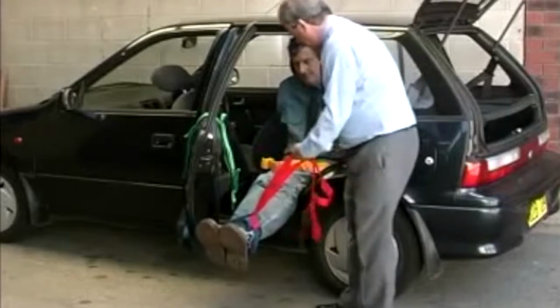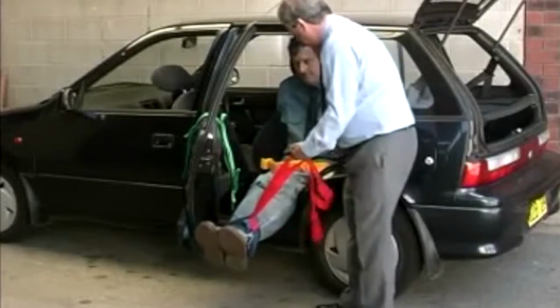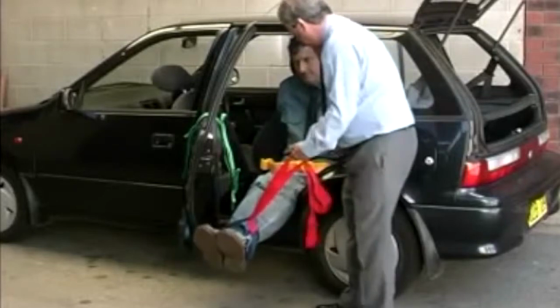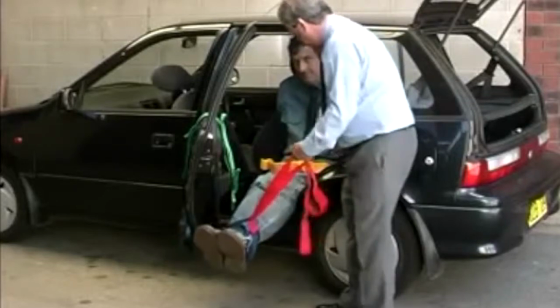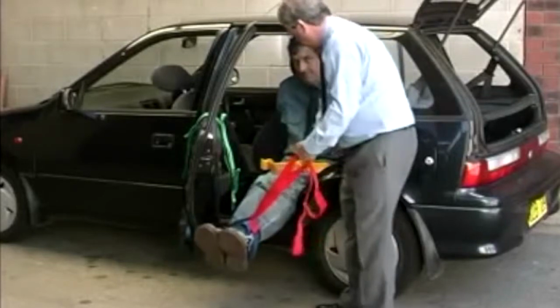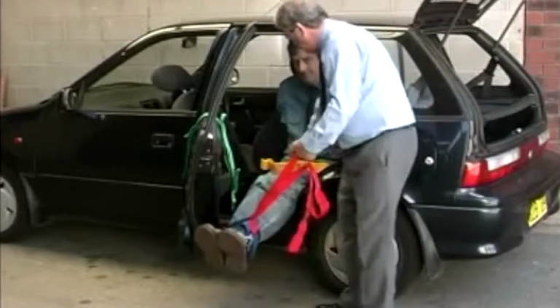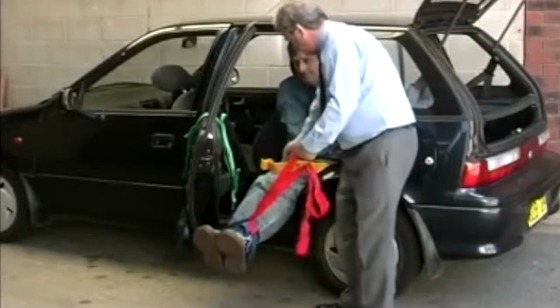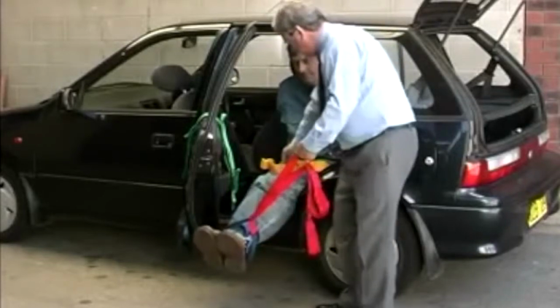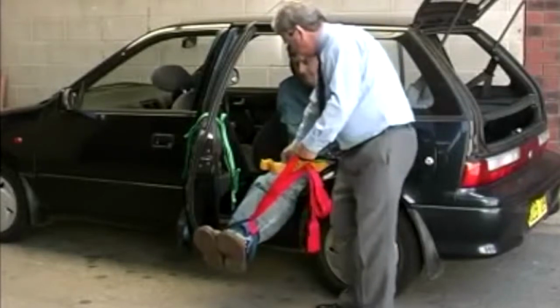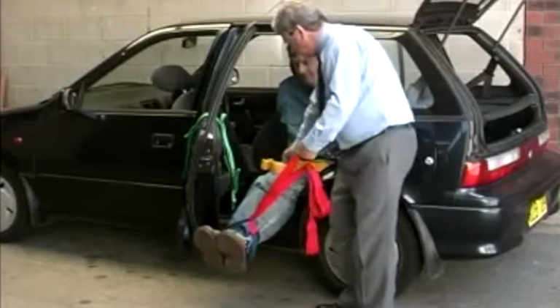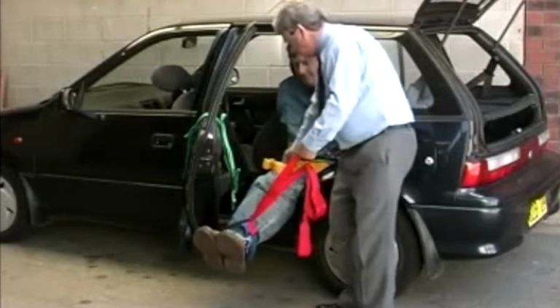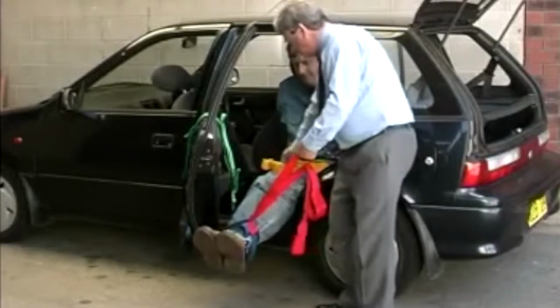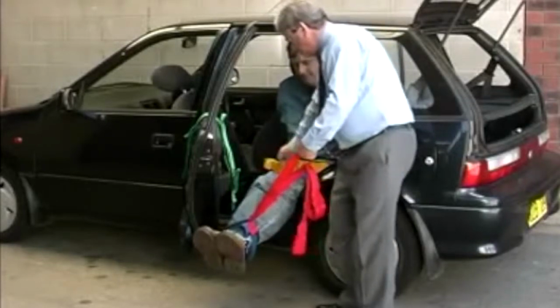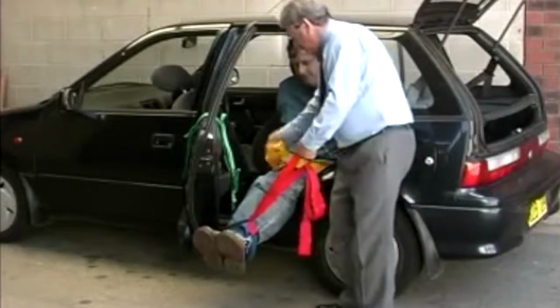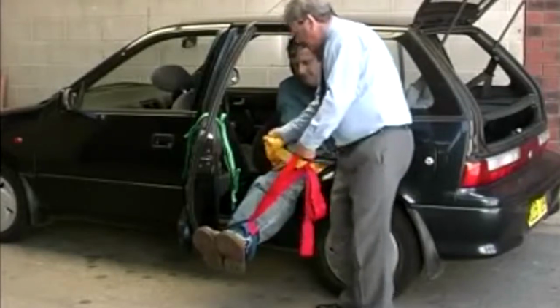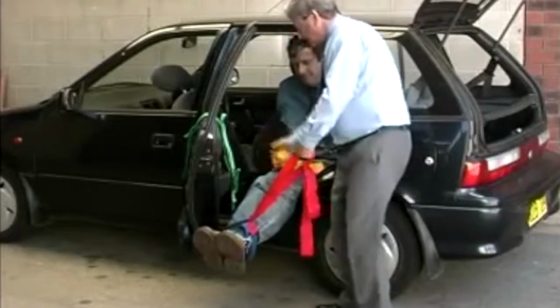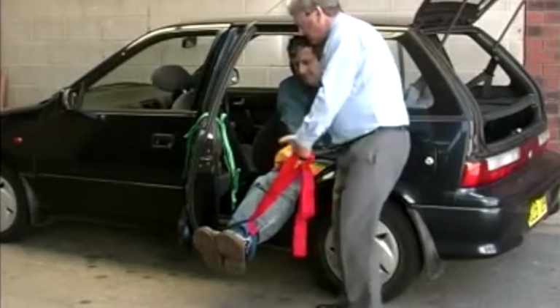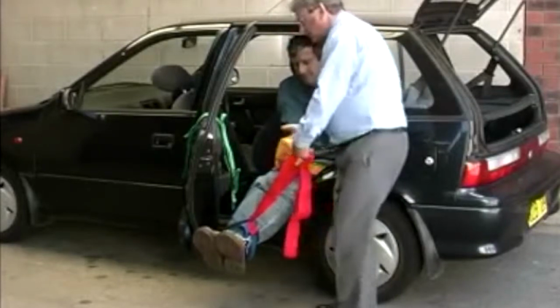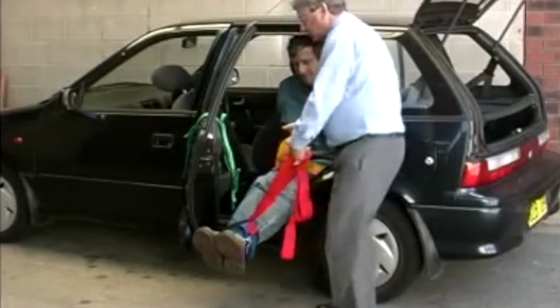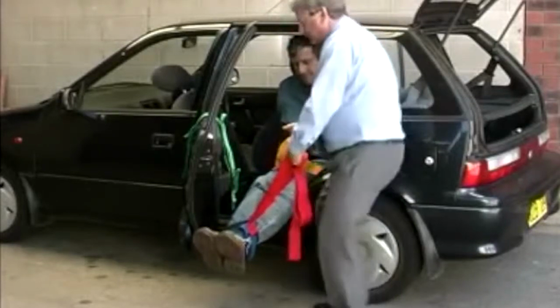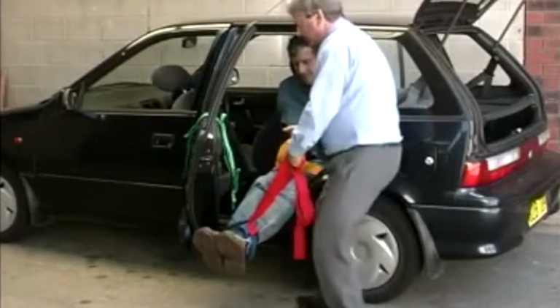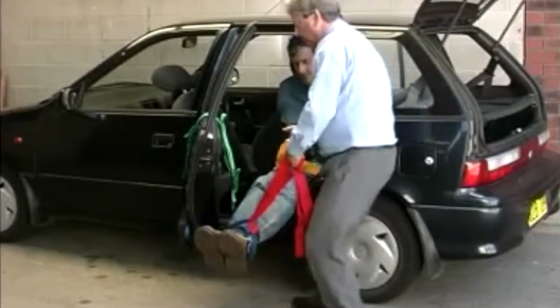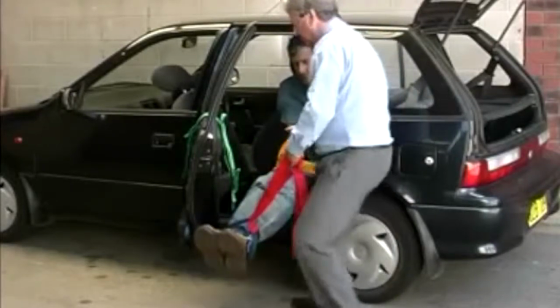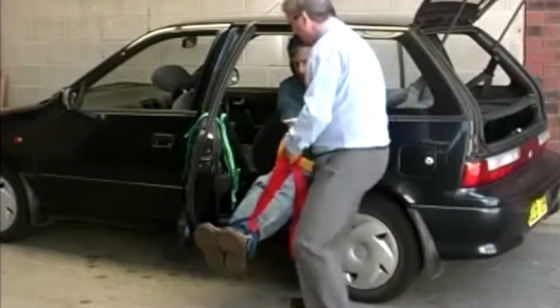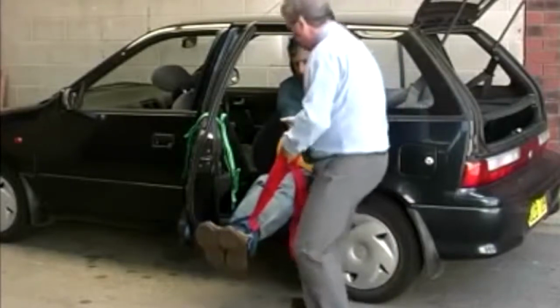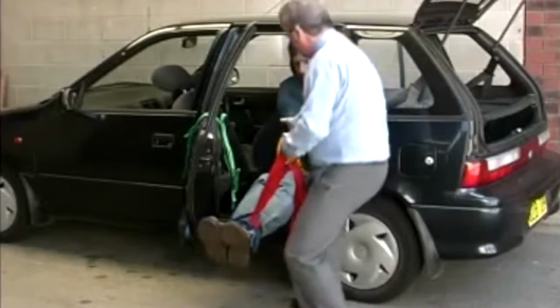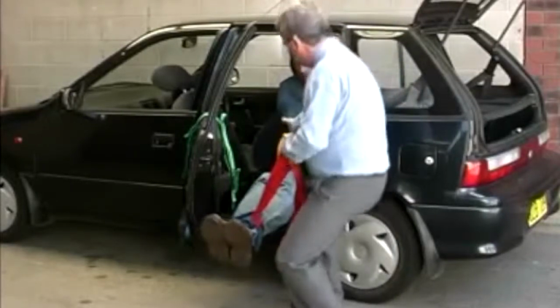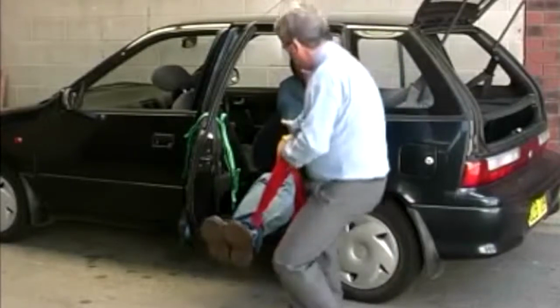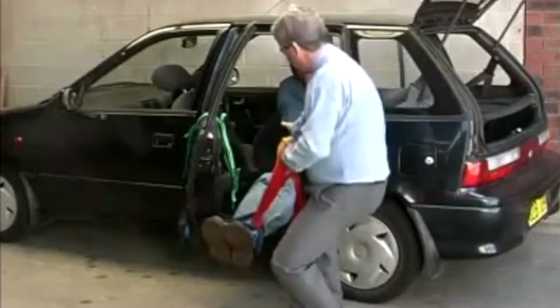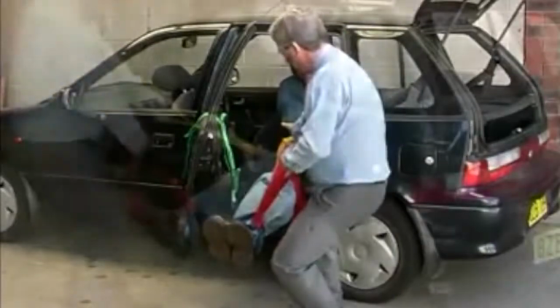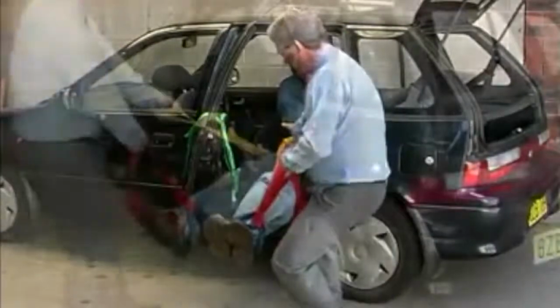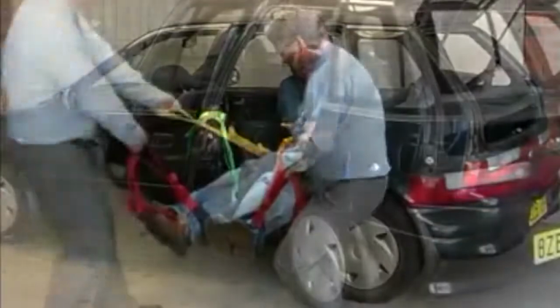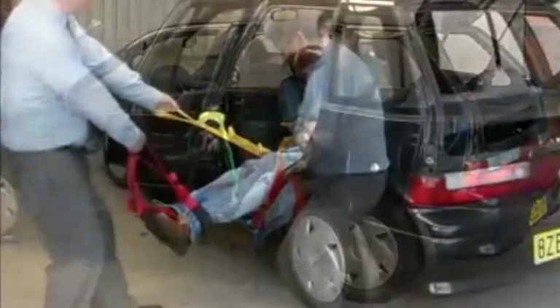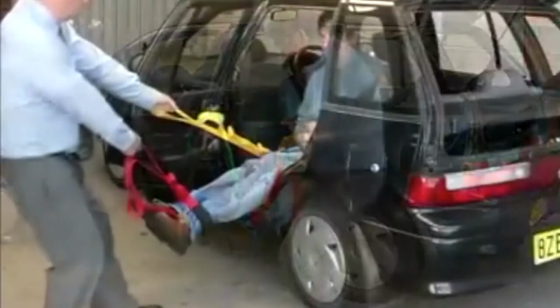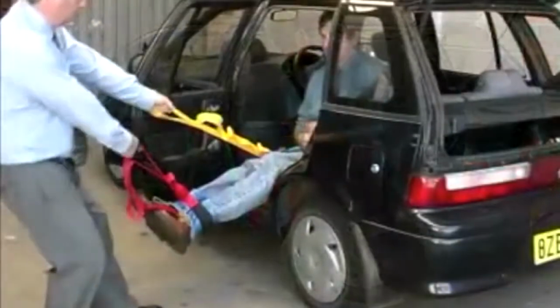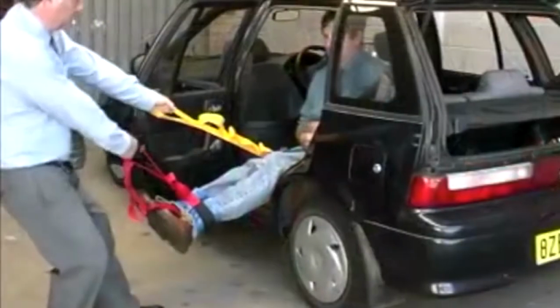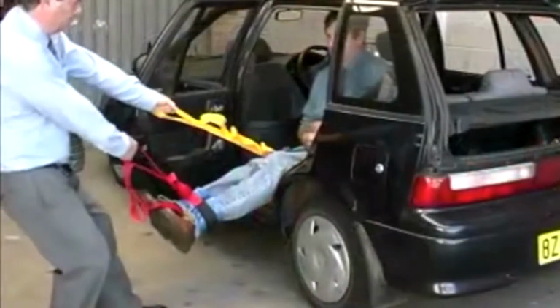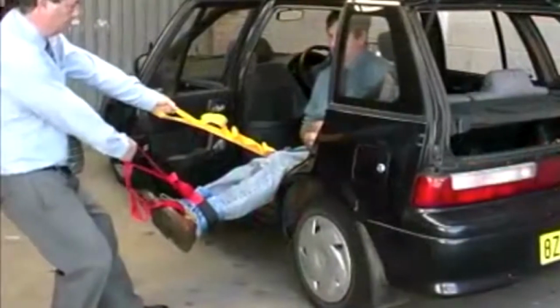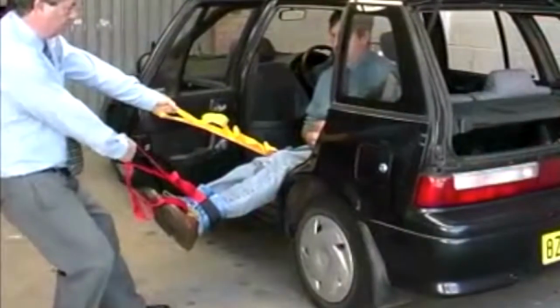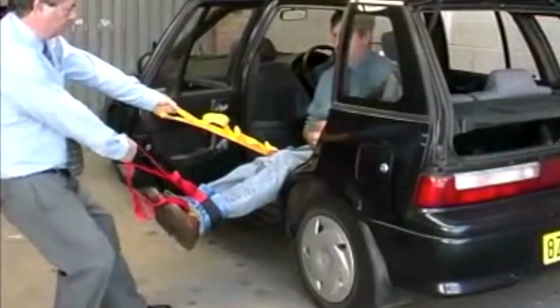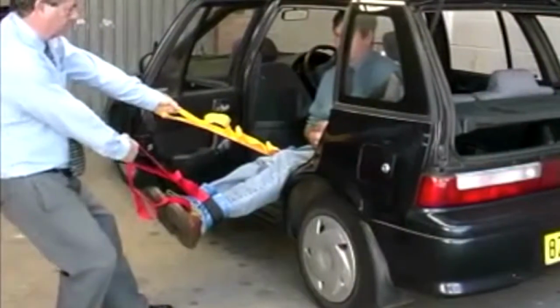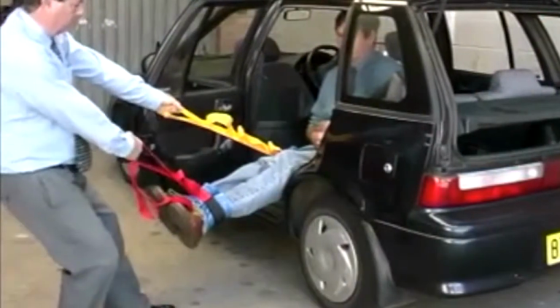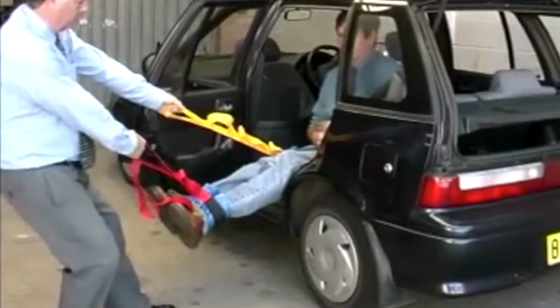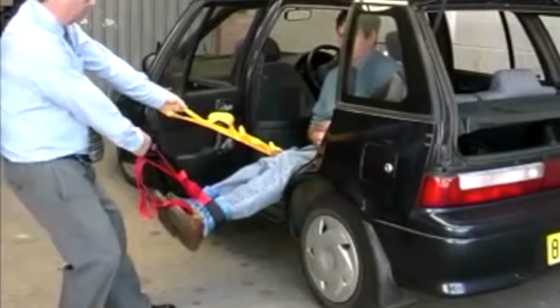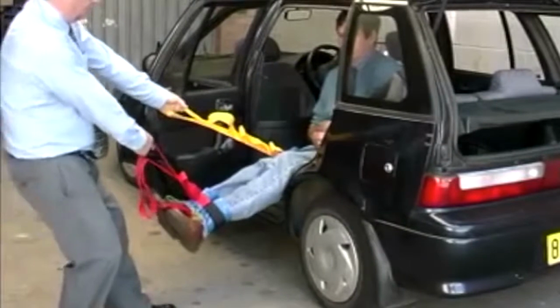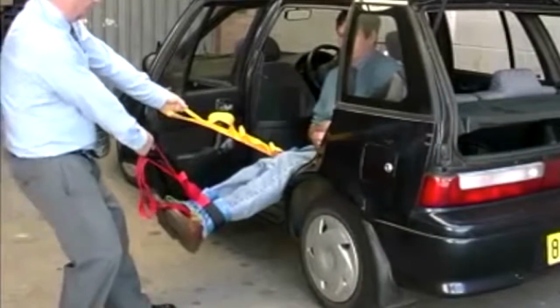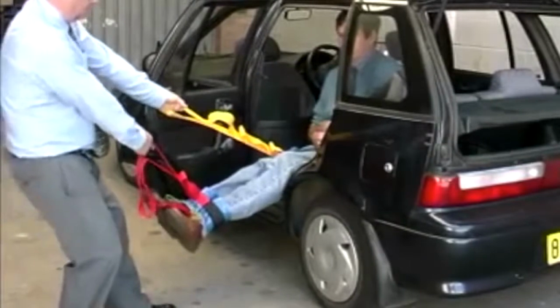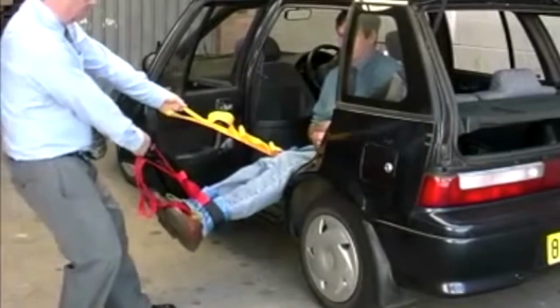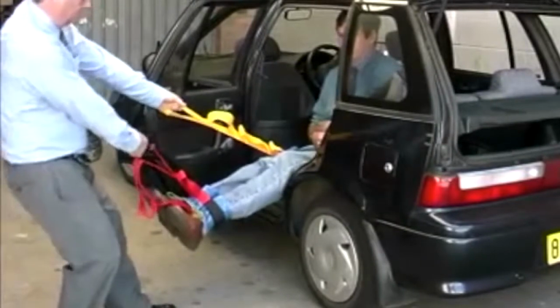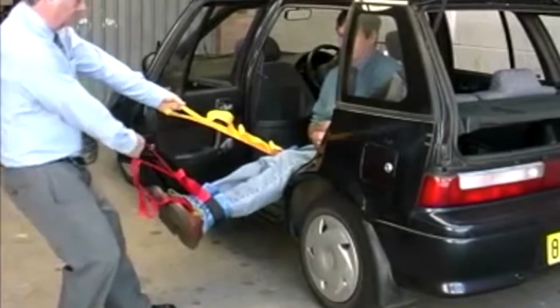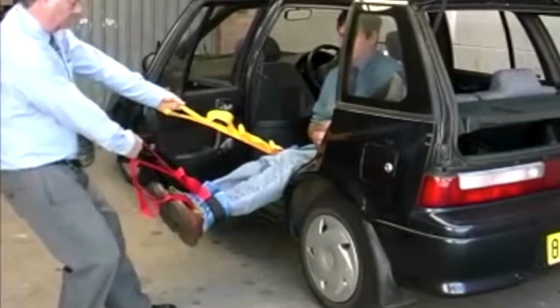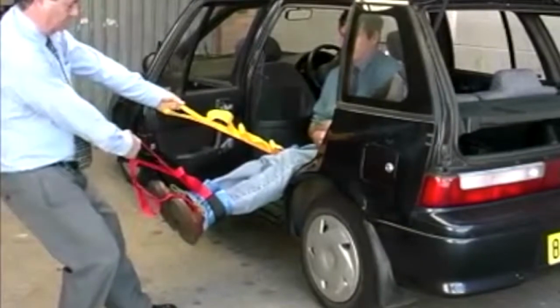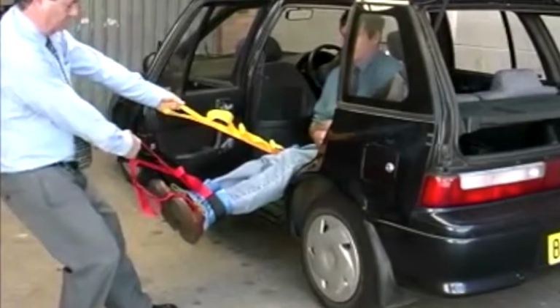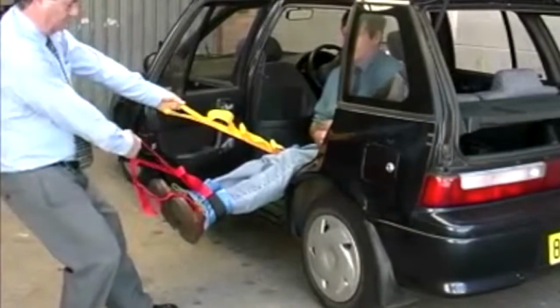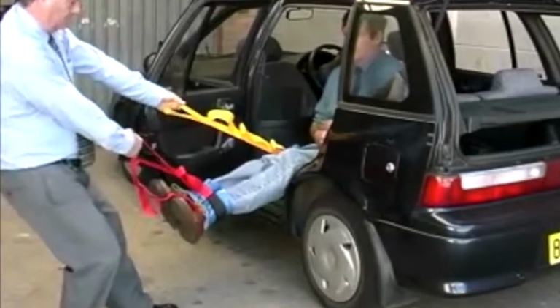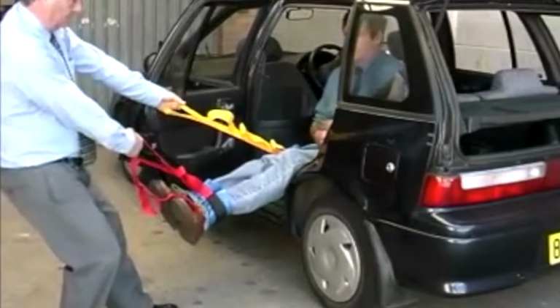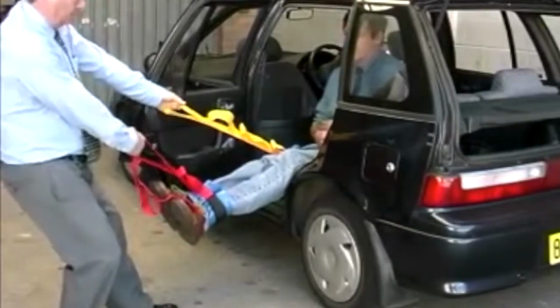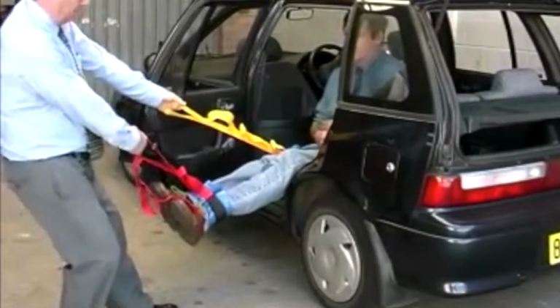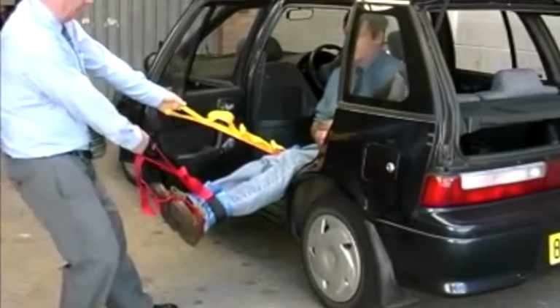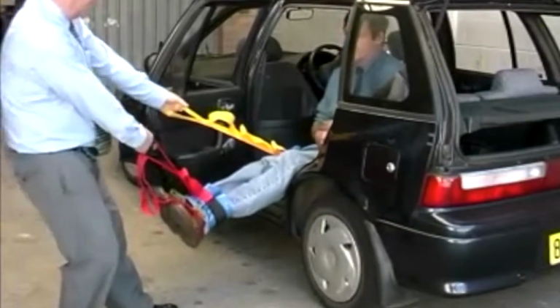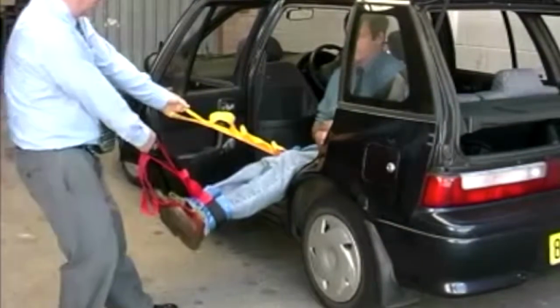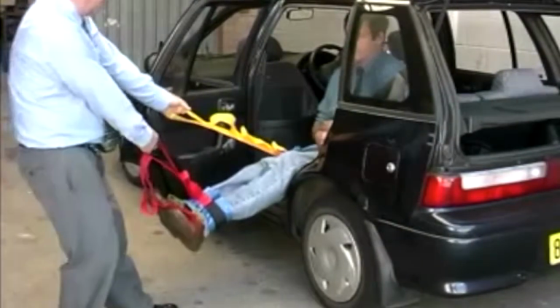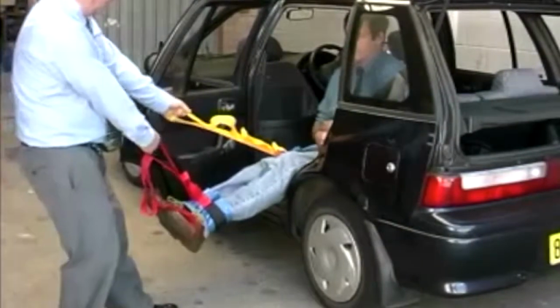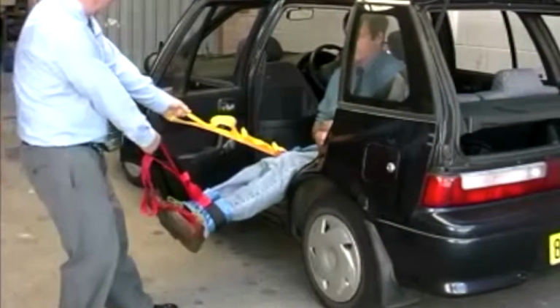When you are pulling, use your body weight. Keep your arms straight and just lean backwards. Your body weight will do the hard work for you.